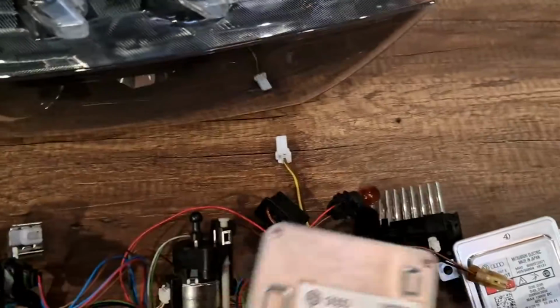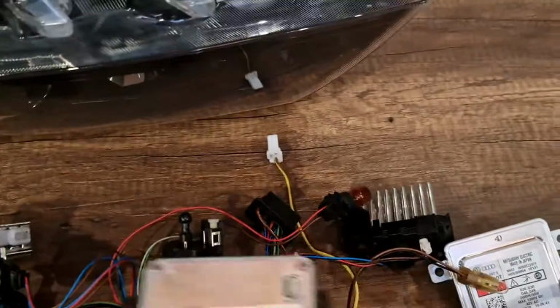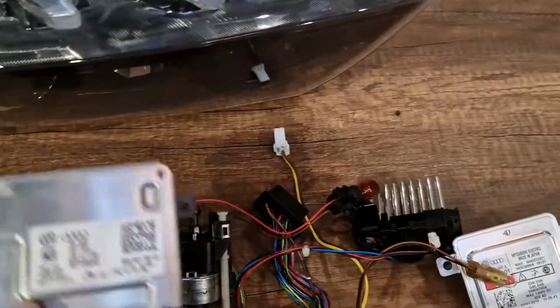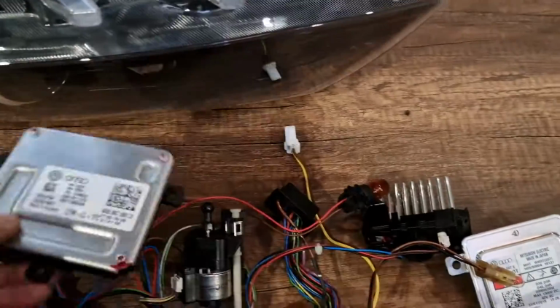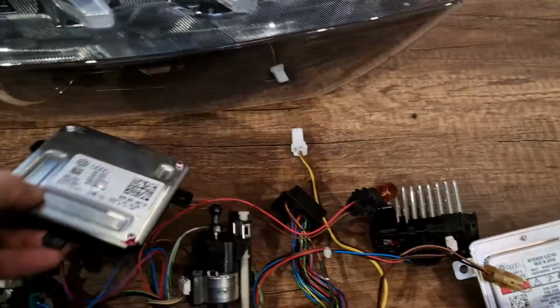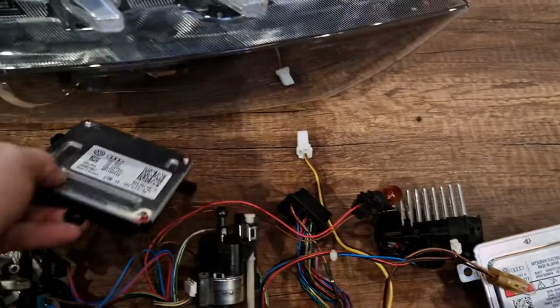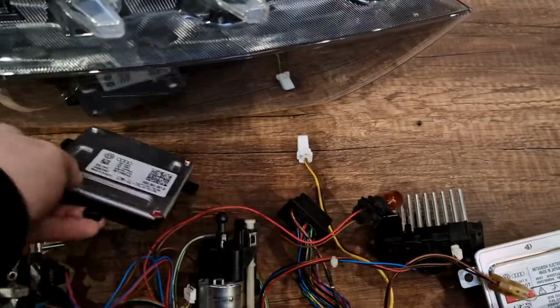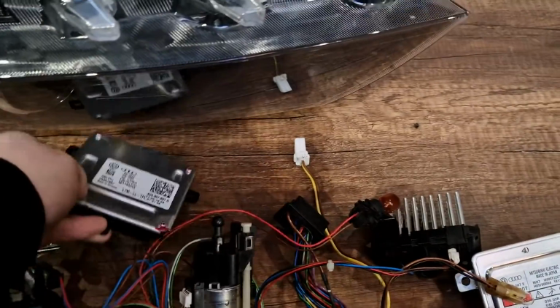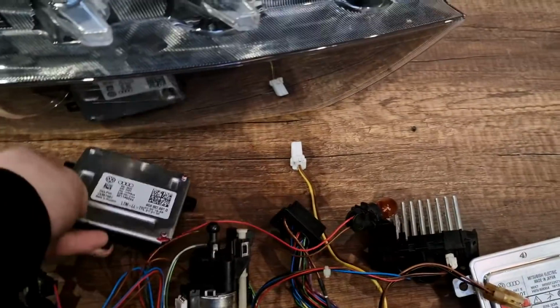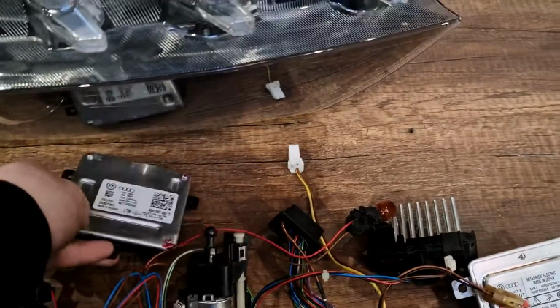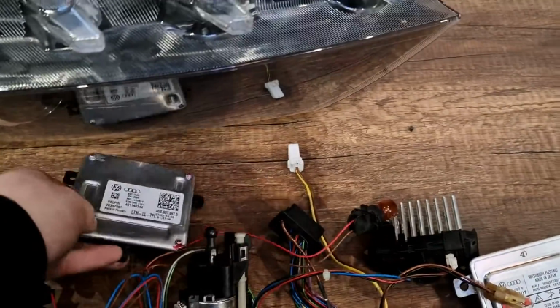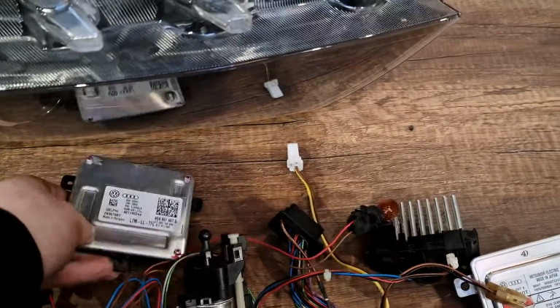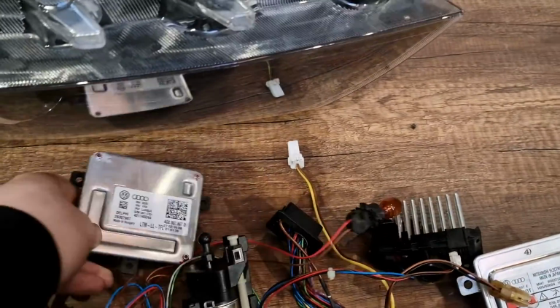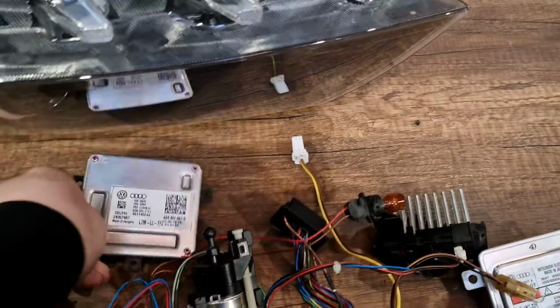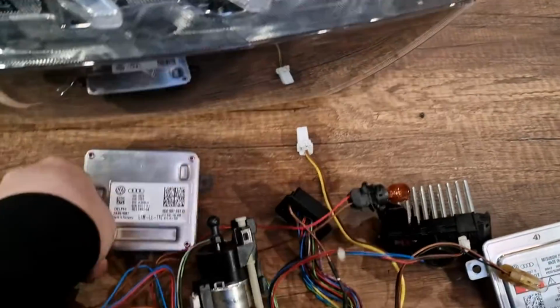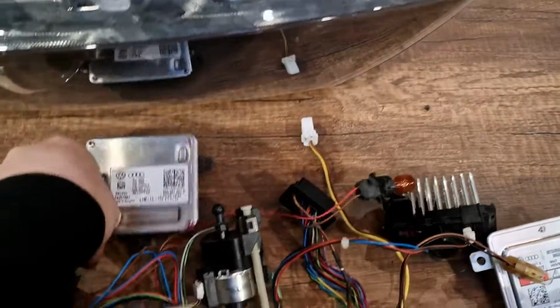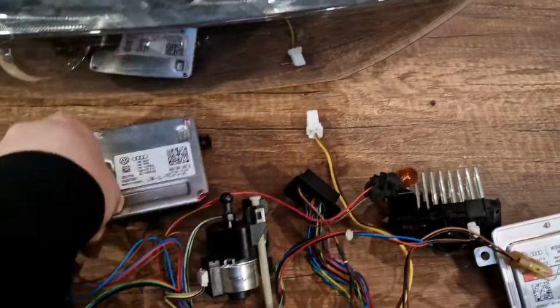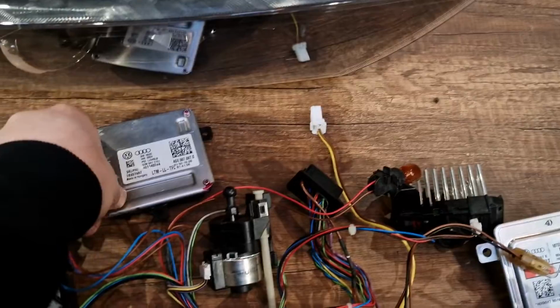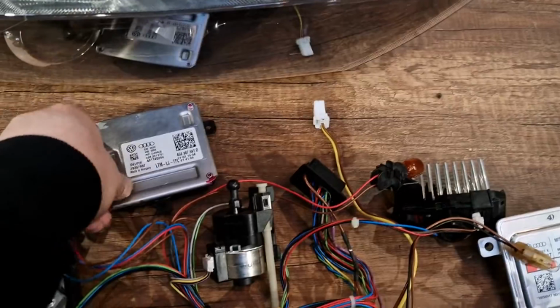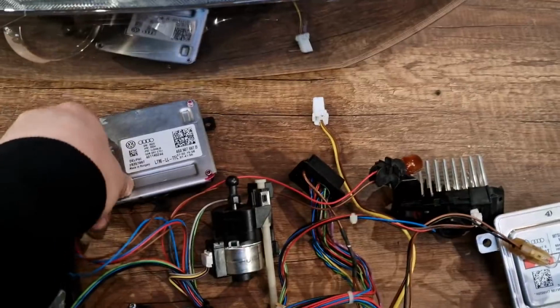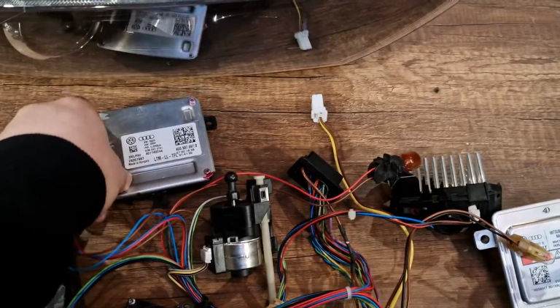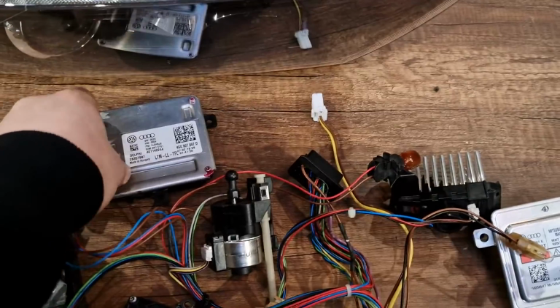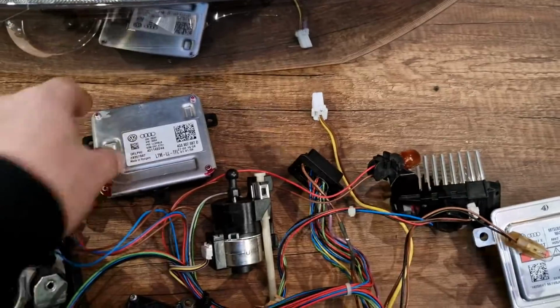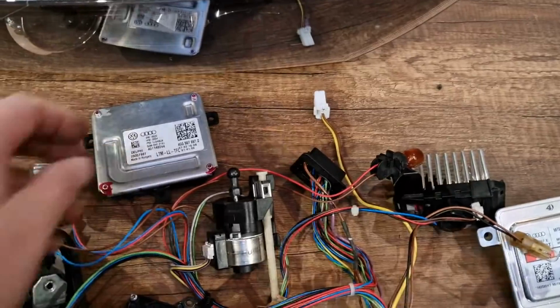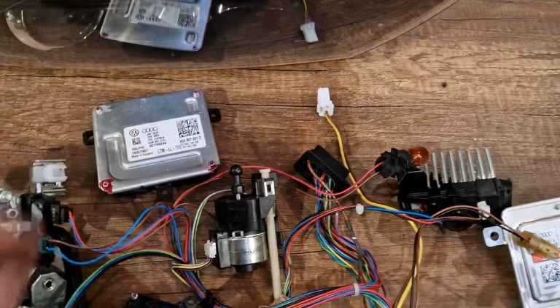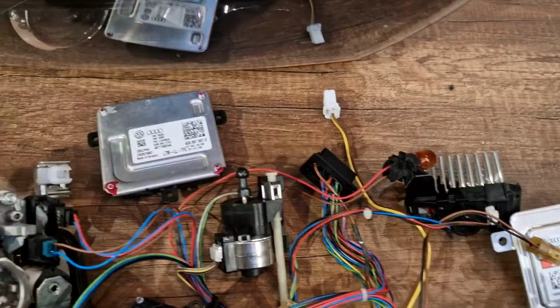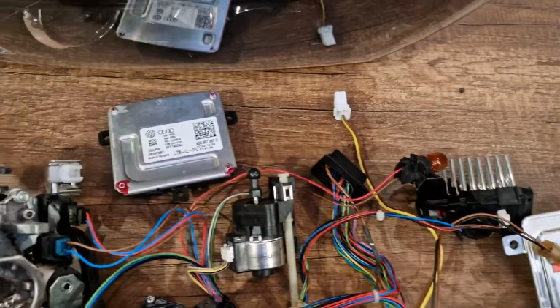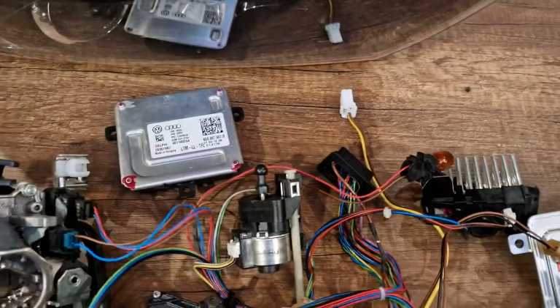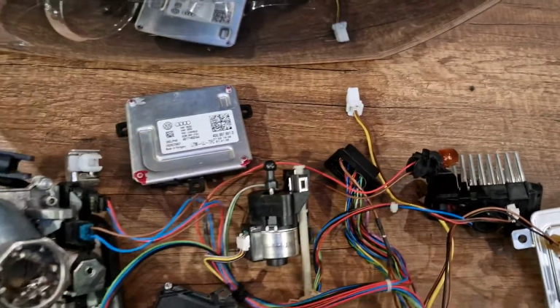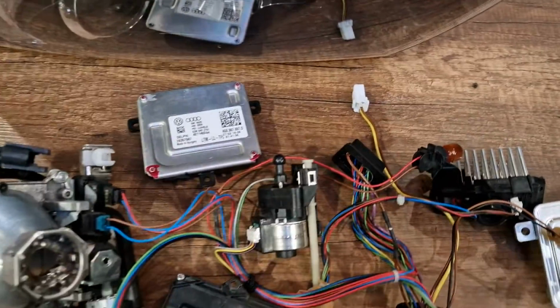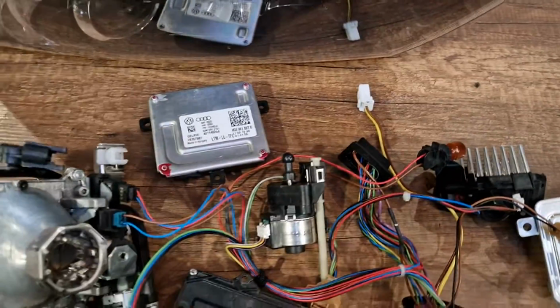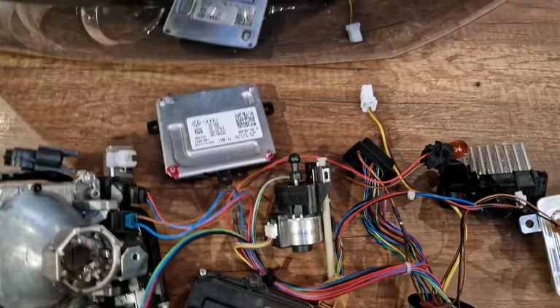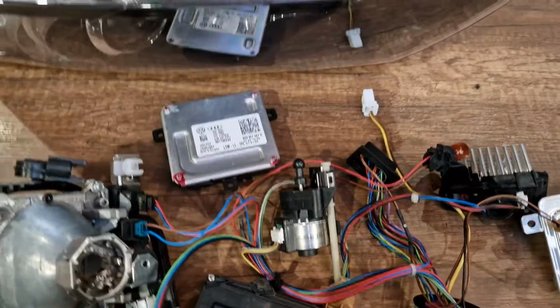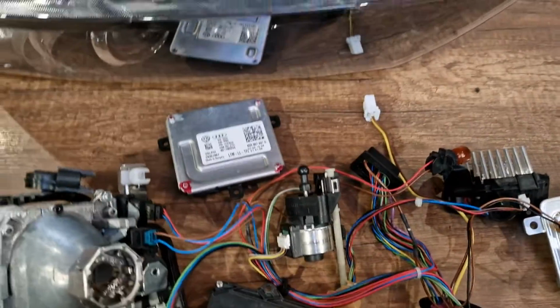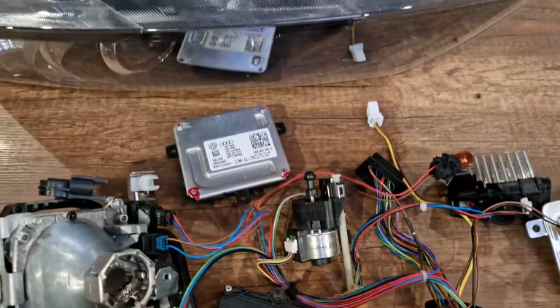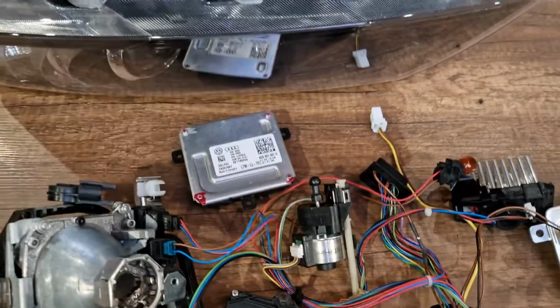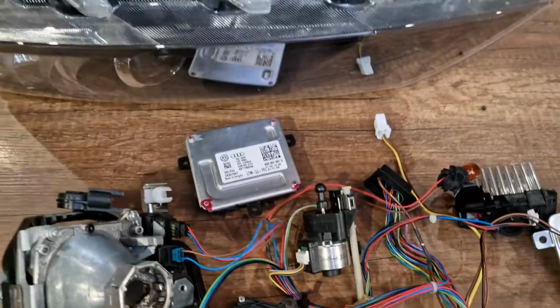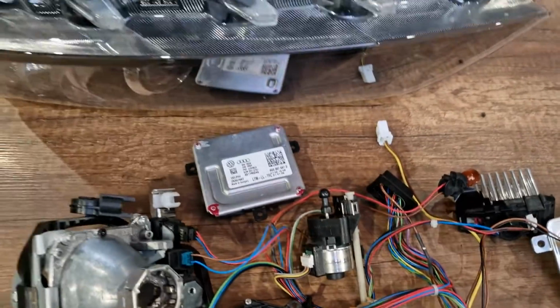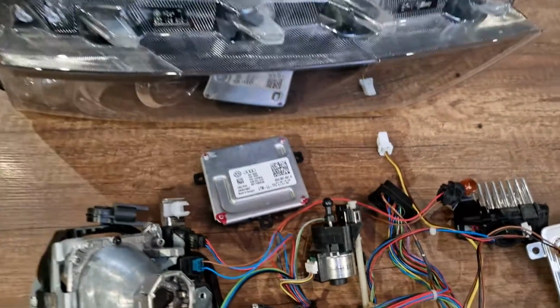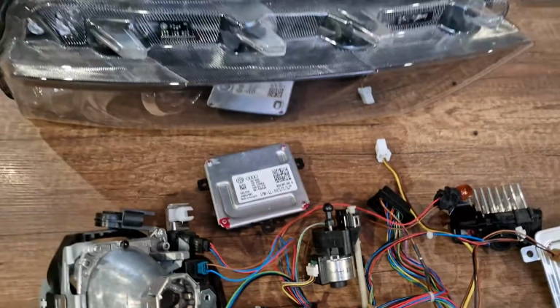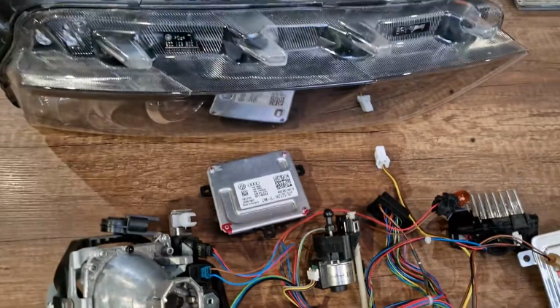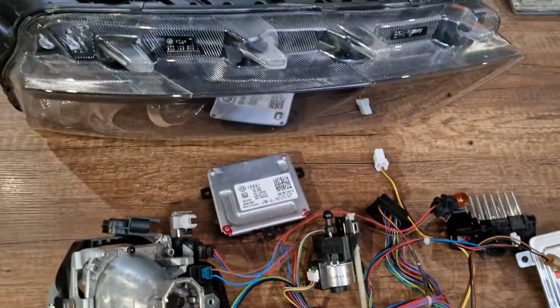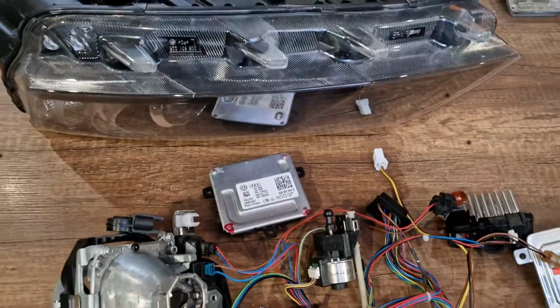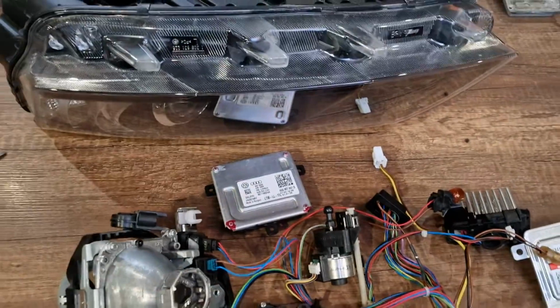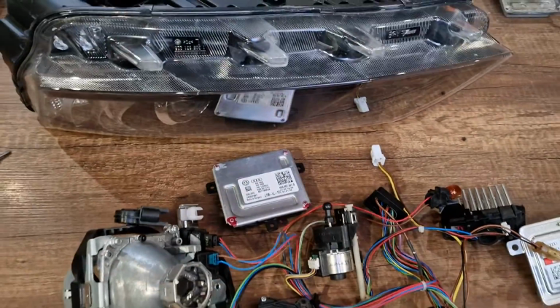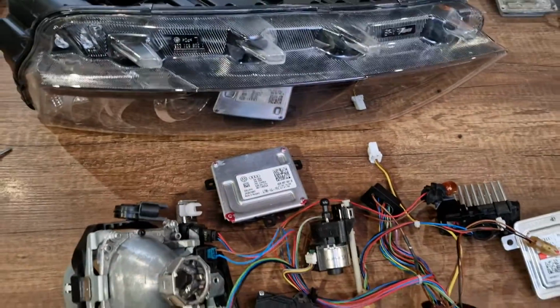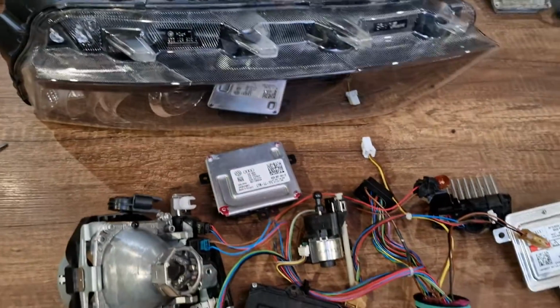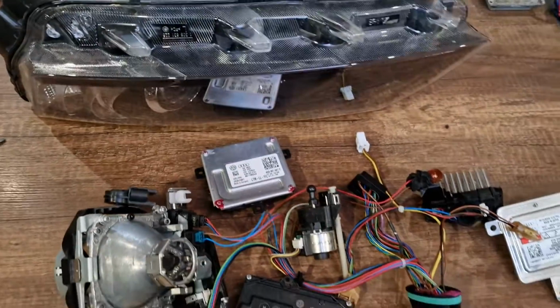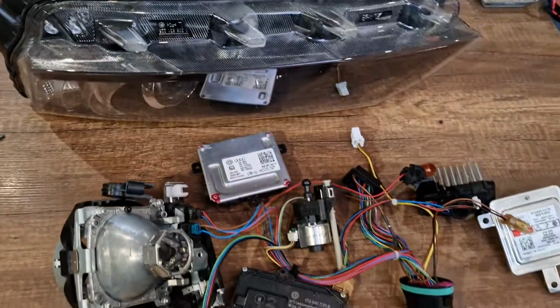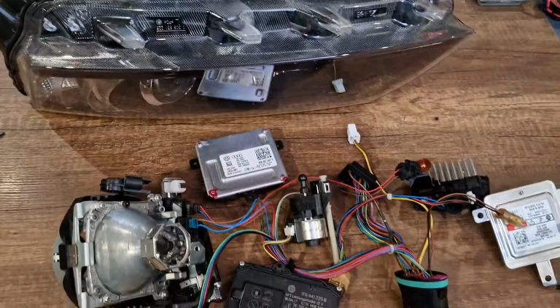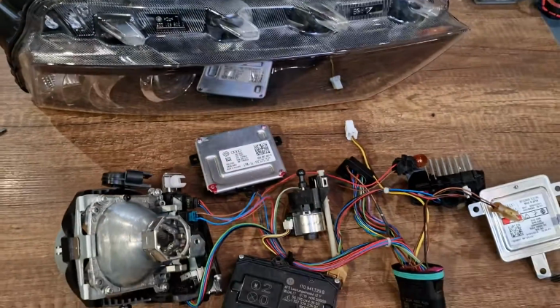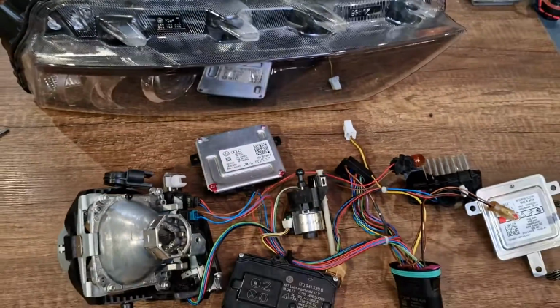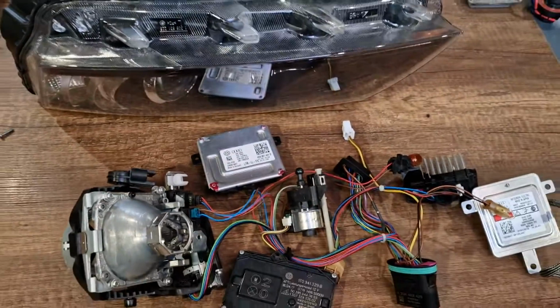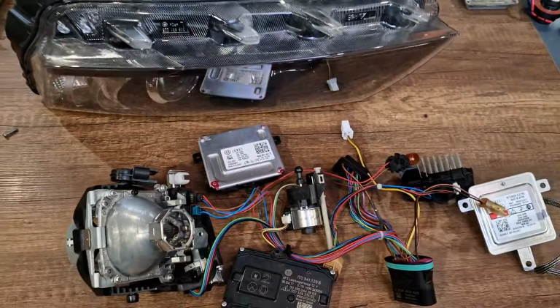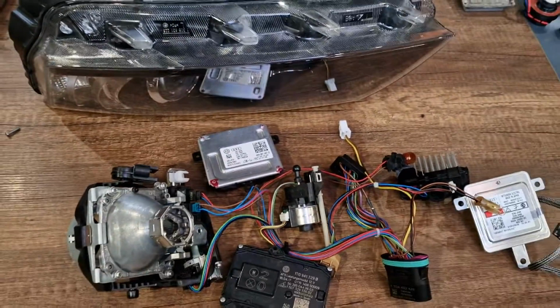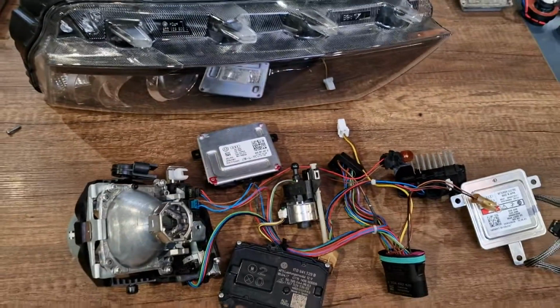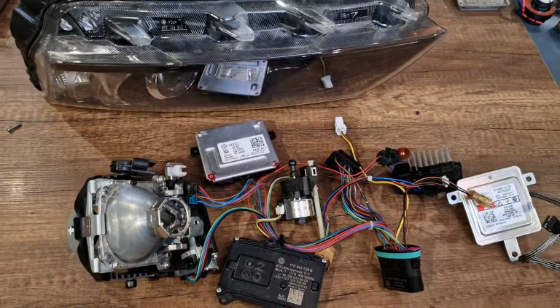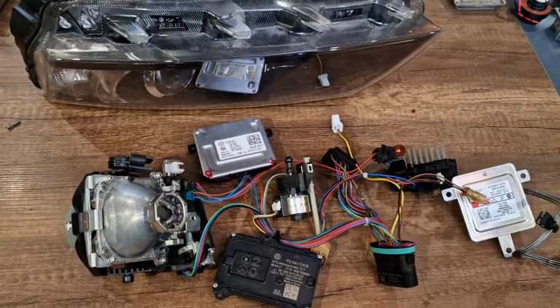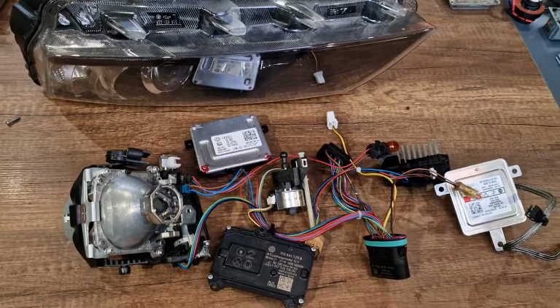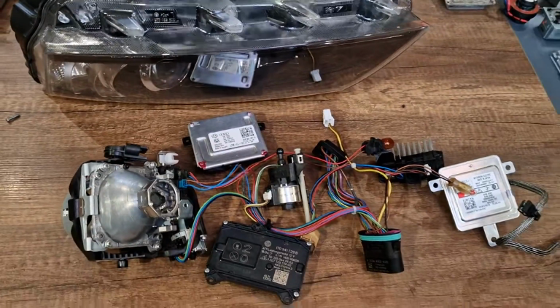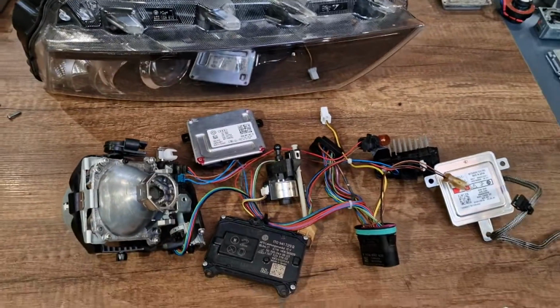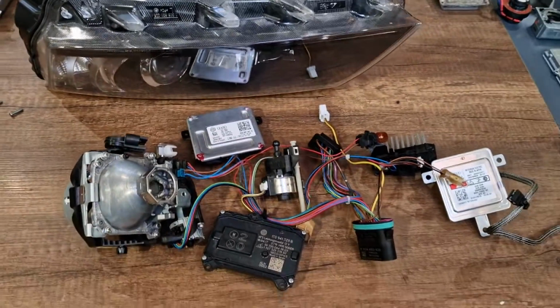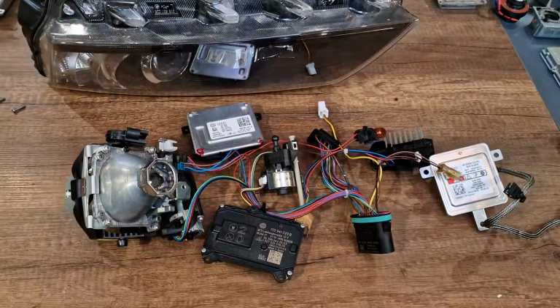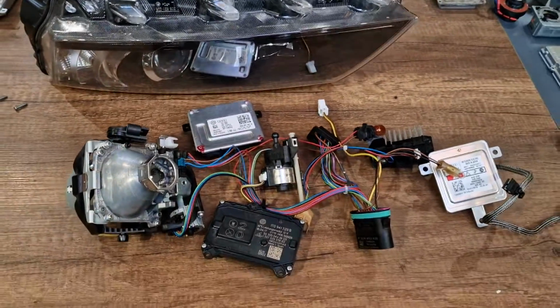I think that's all for daytime running lights module. Thanks for watching, guys. All the best. Bye for now.